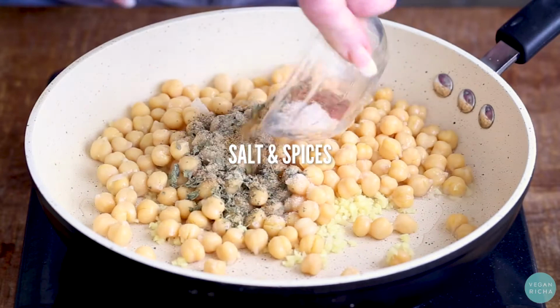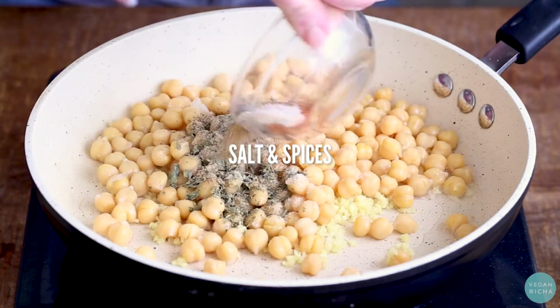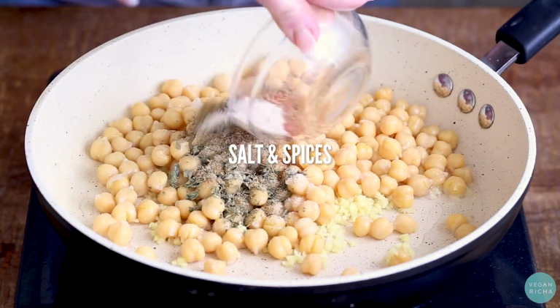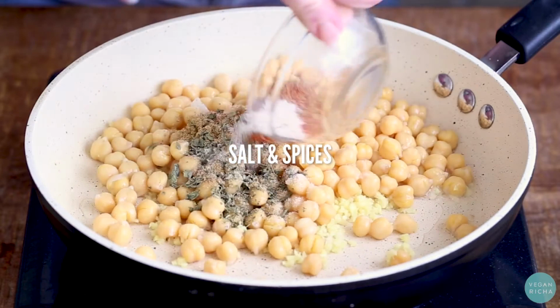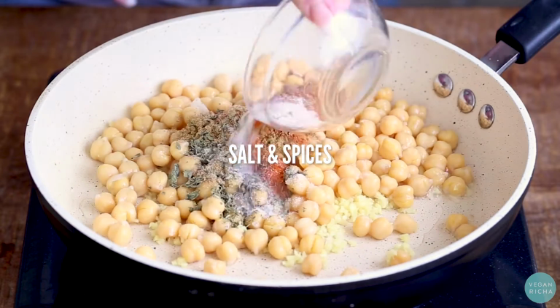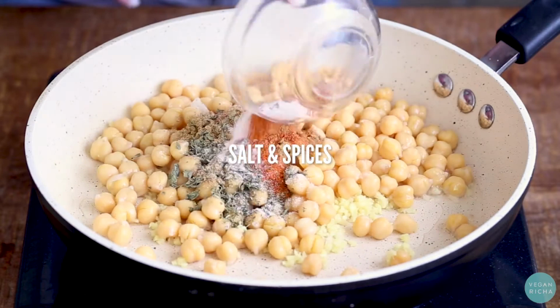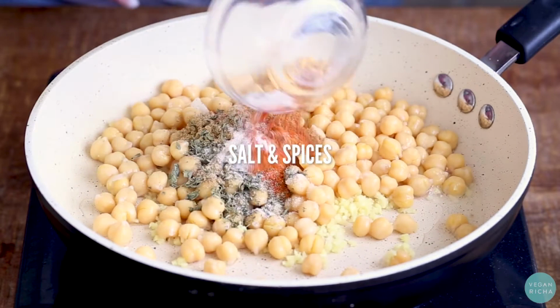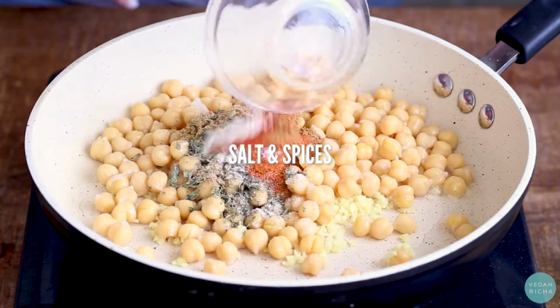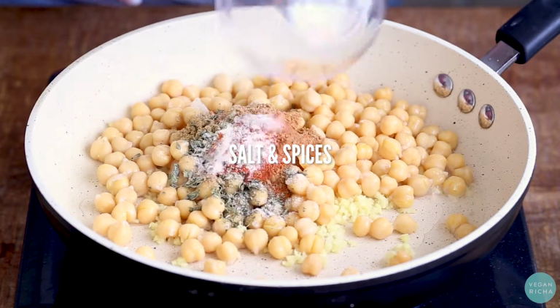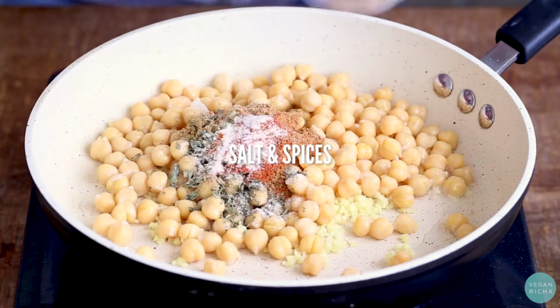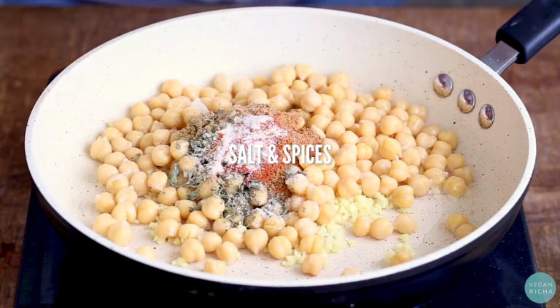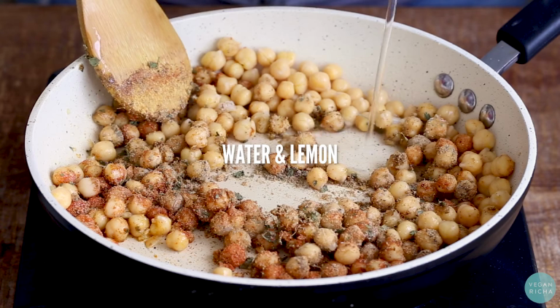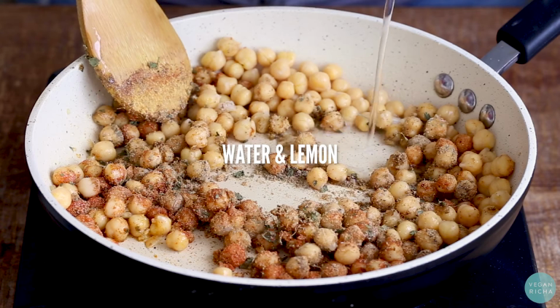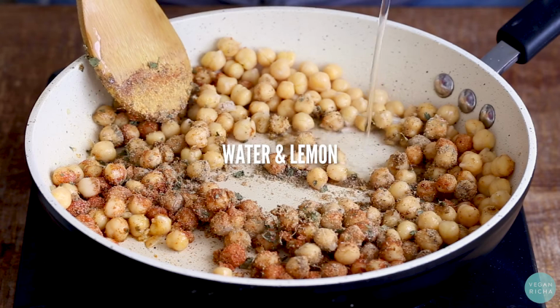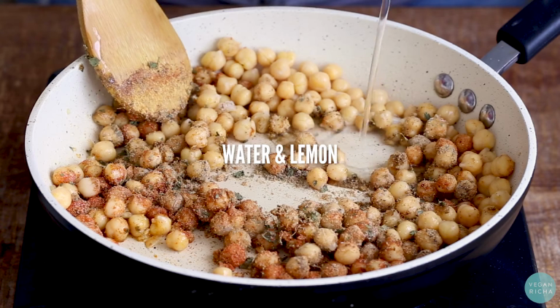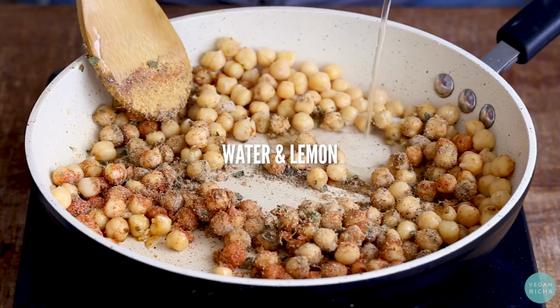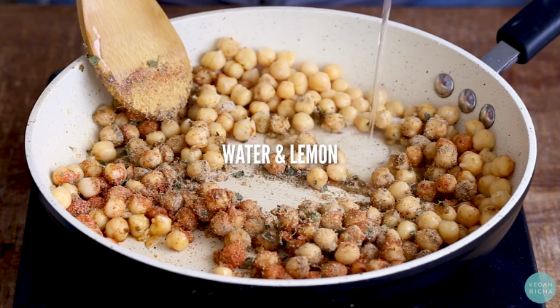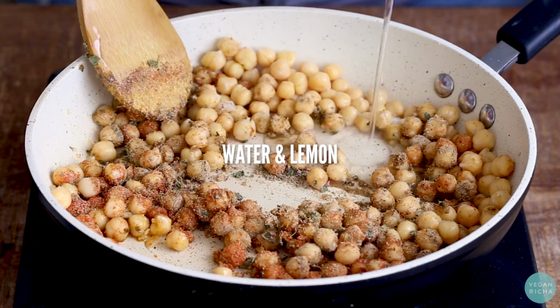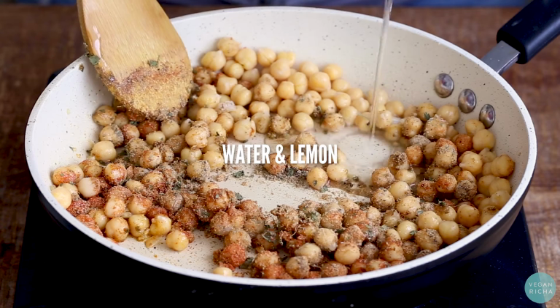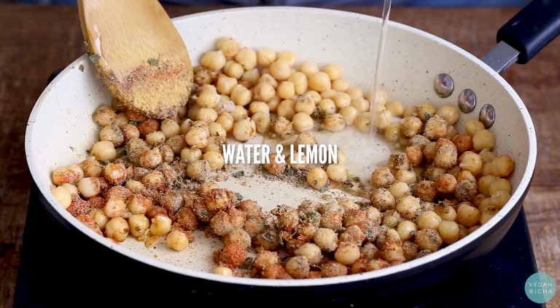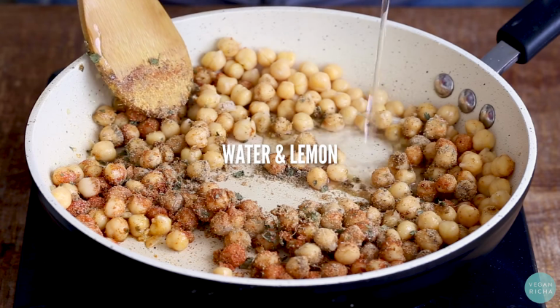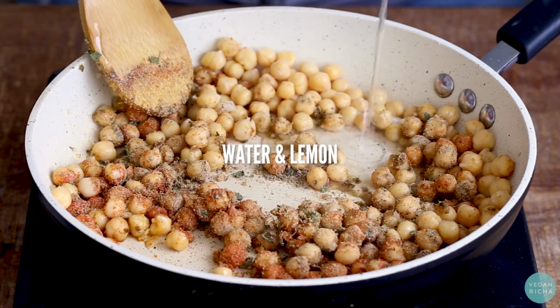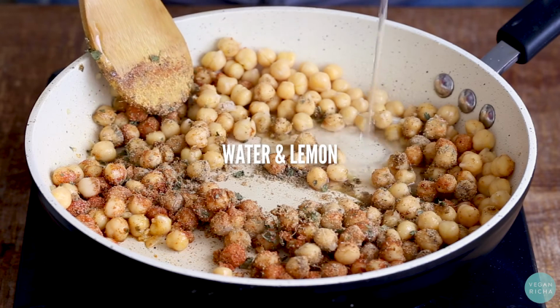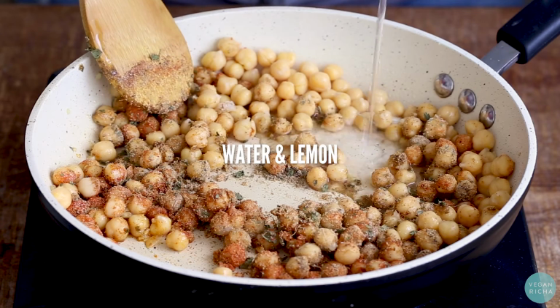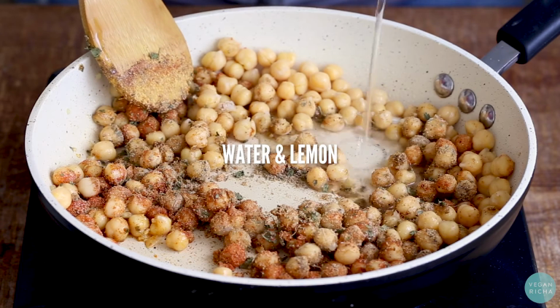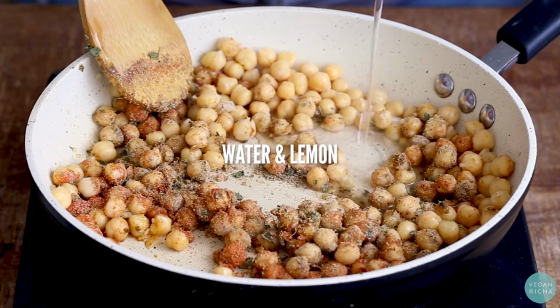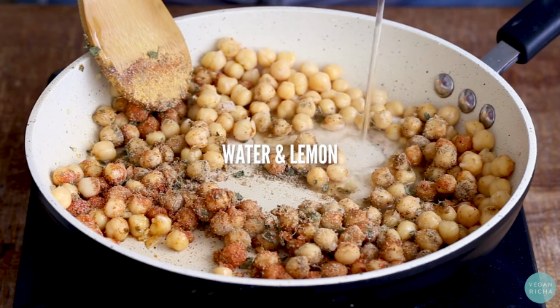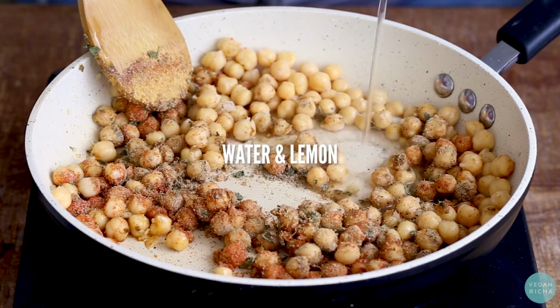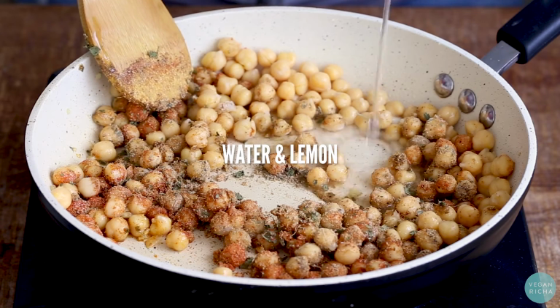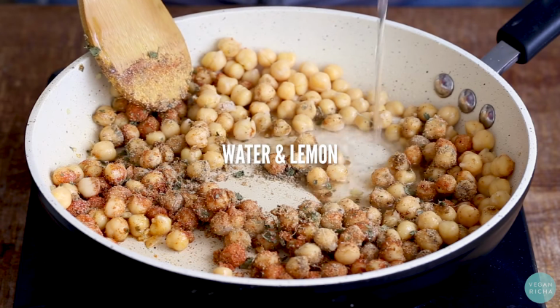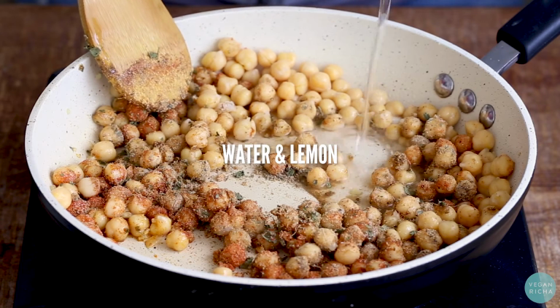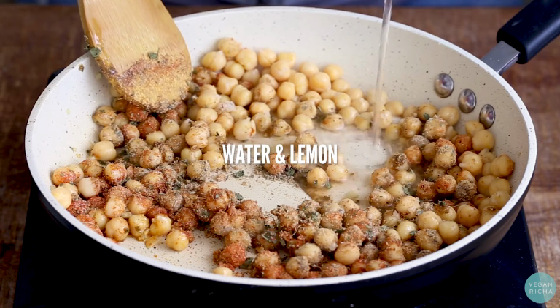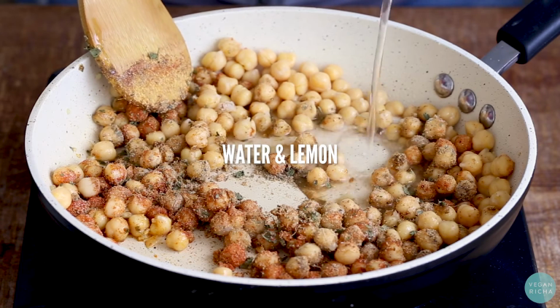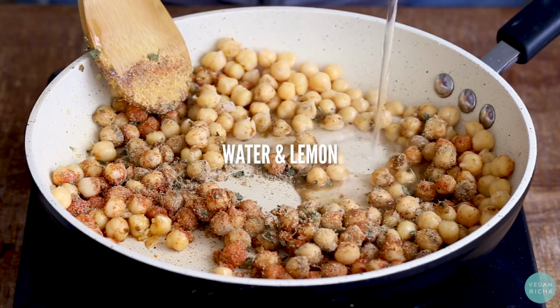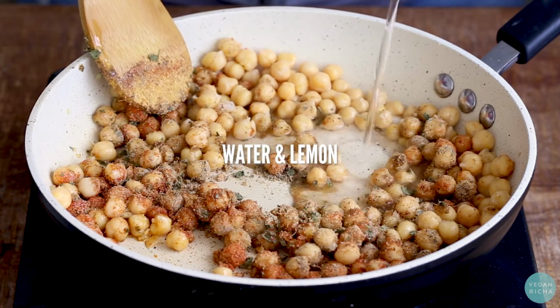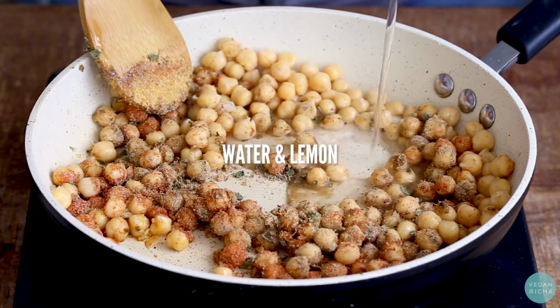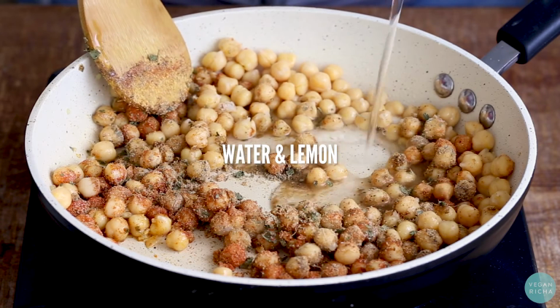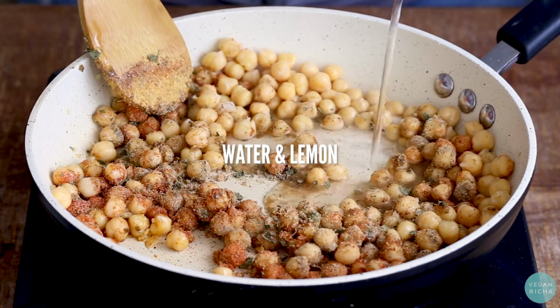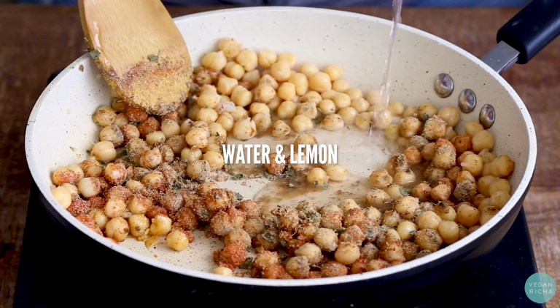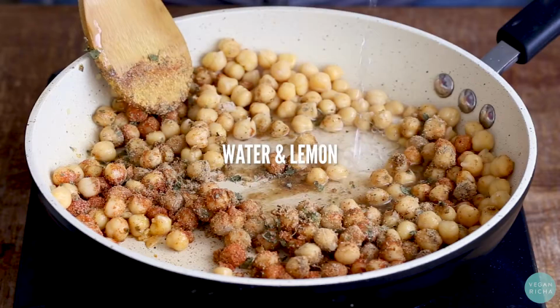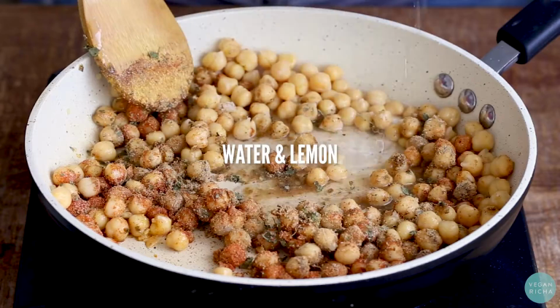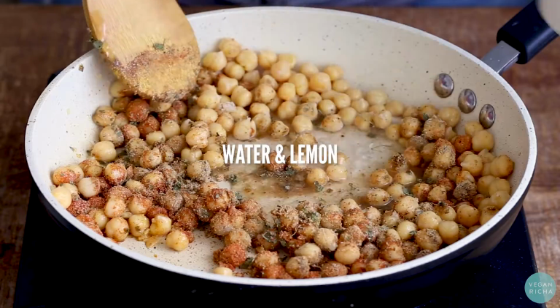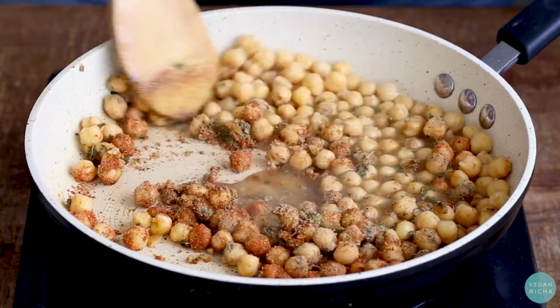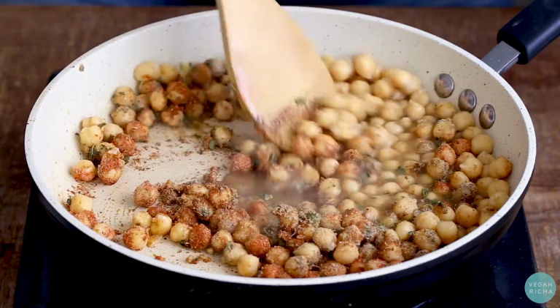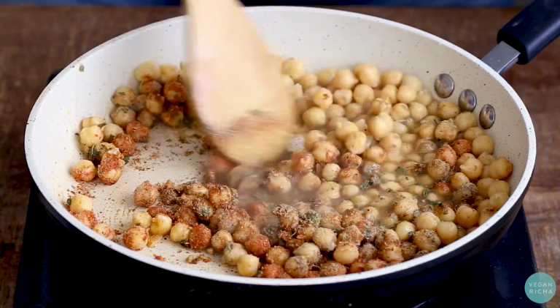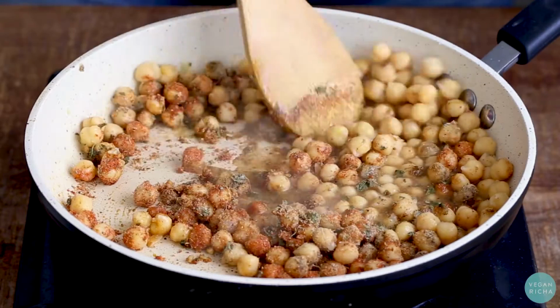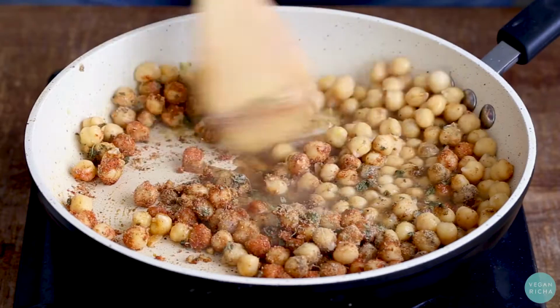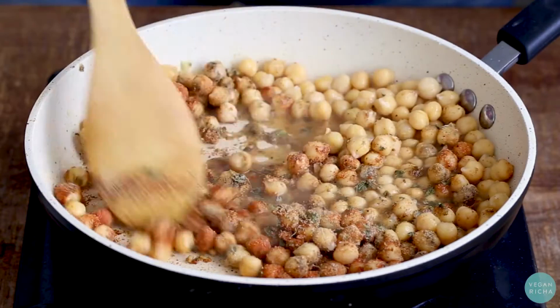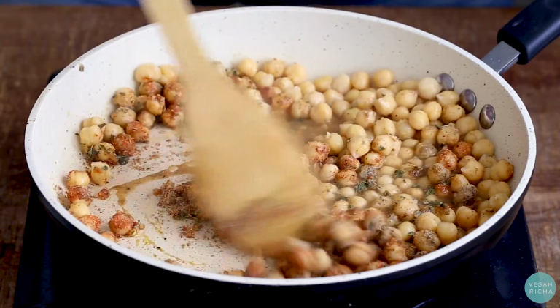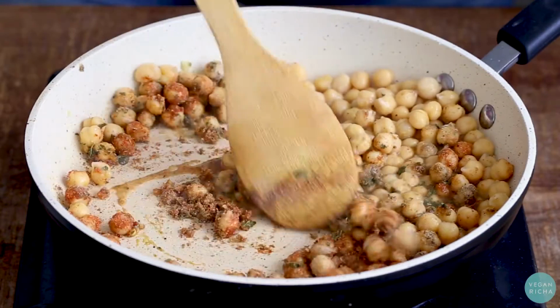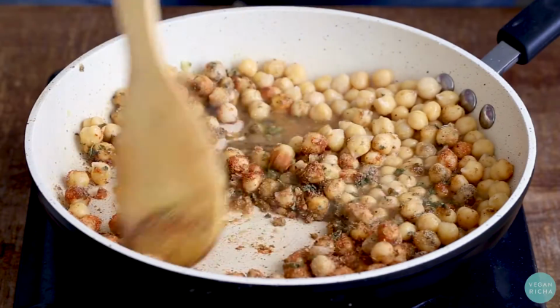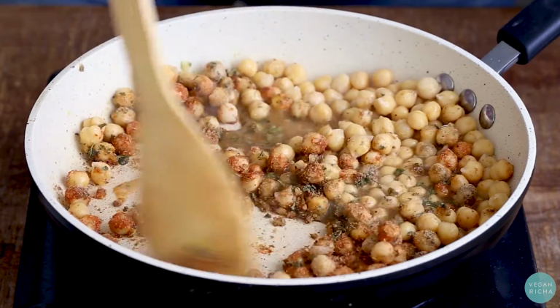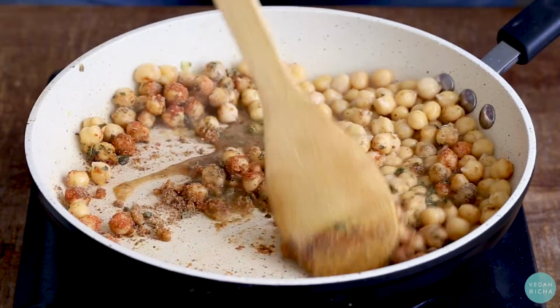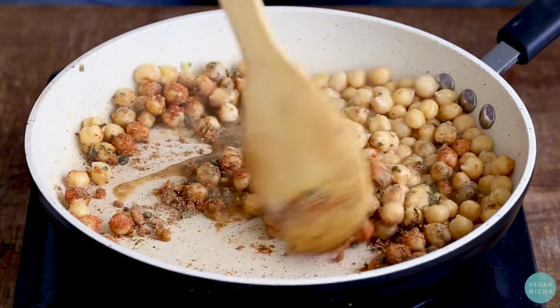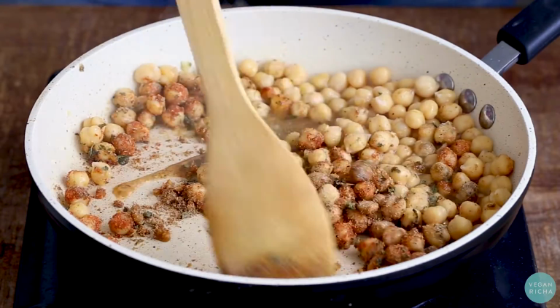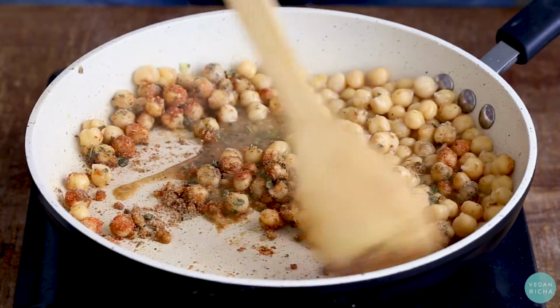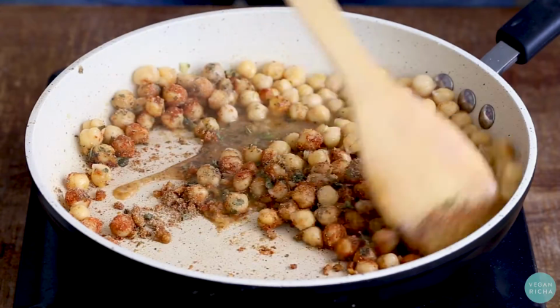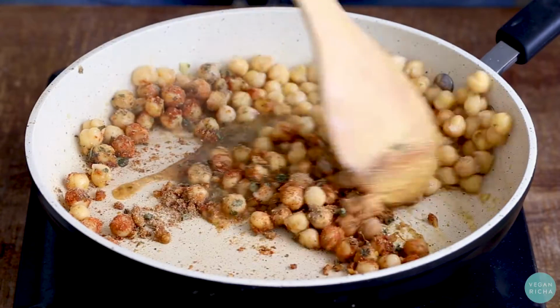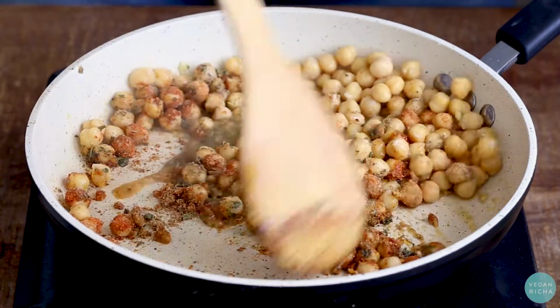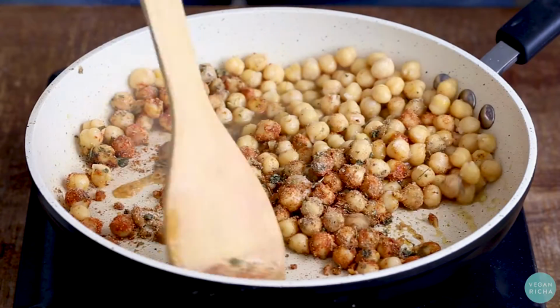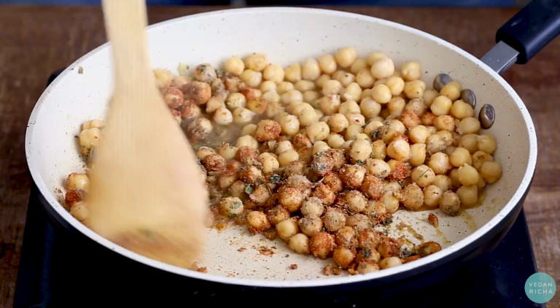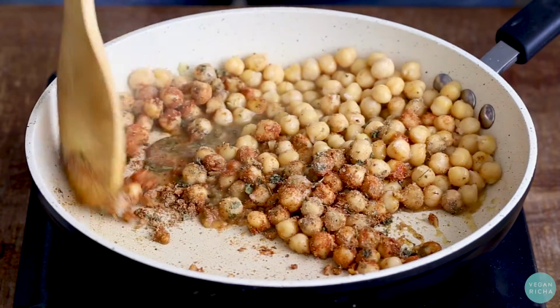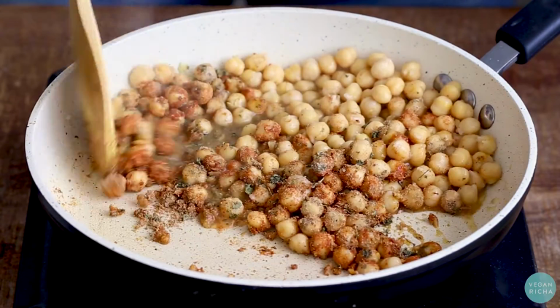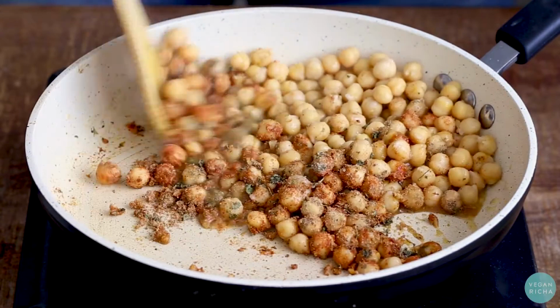It's about 30 minutes. I'm gonna clean it up, I don't care. I'm gonna do it right now. I'm gonna eat it.